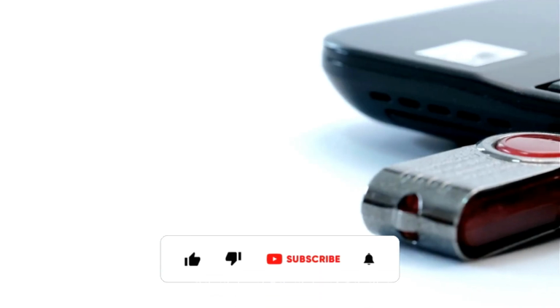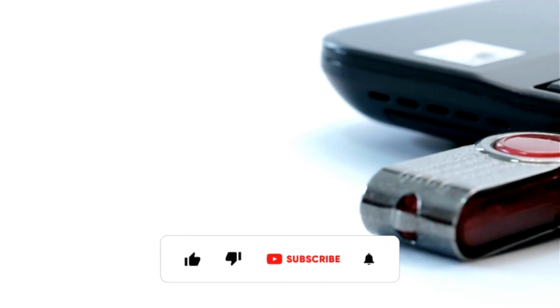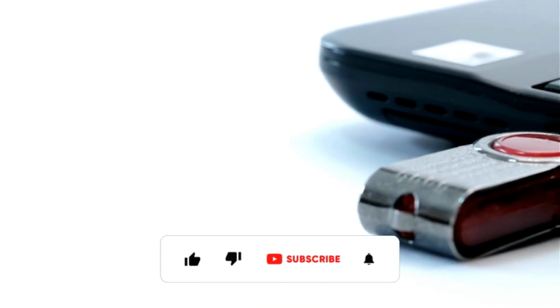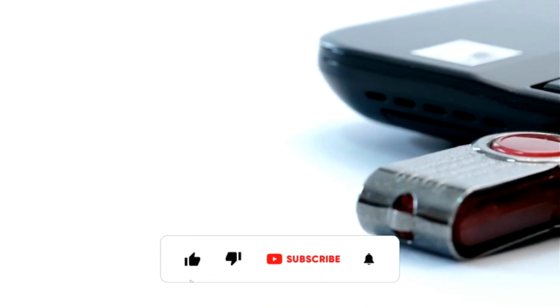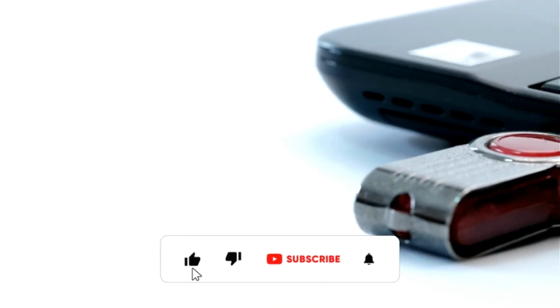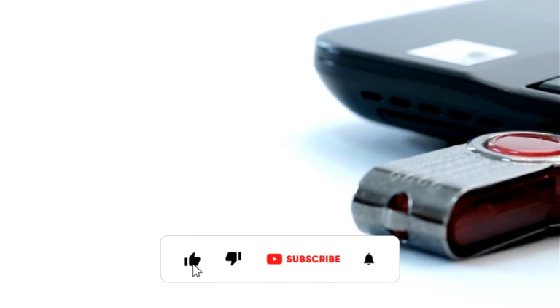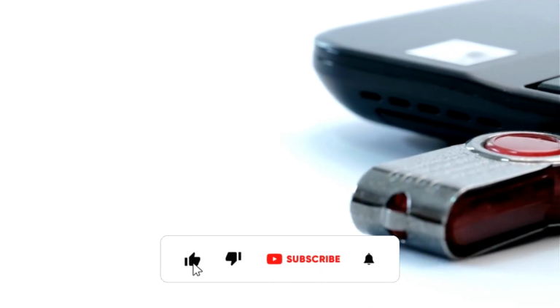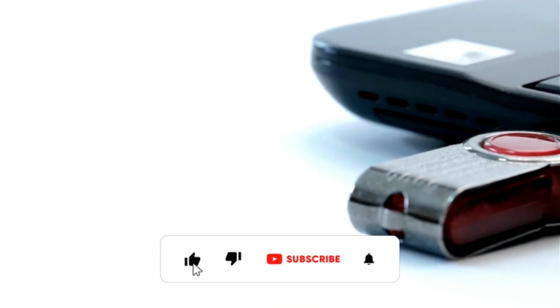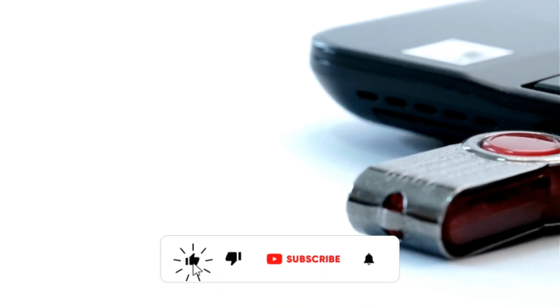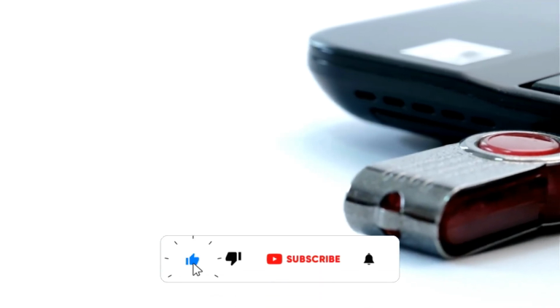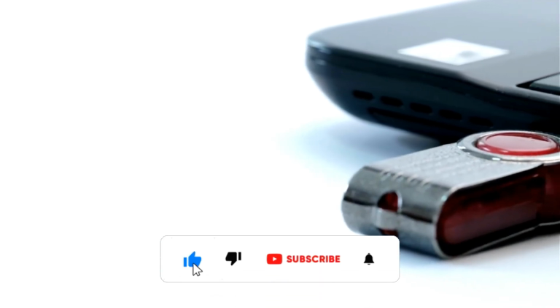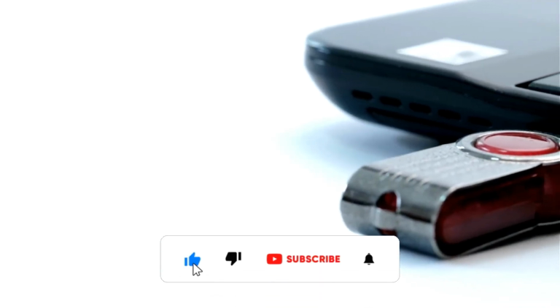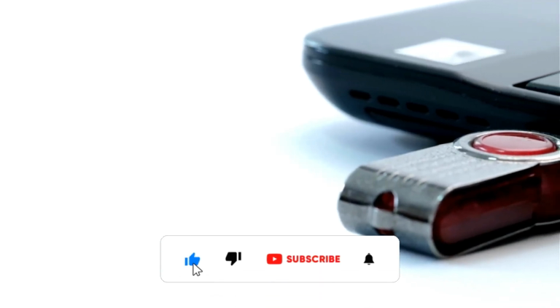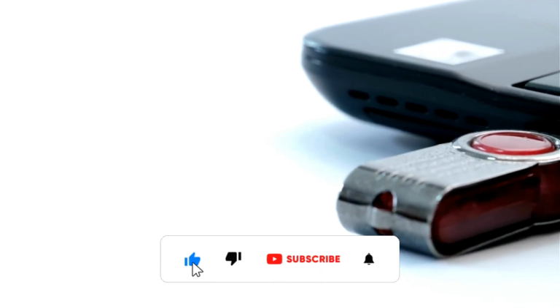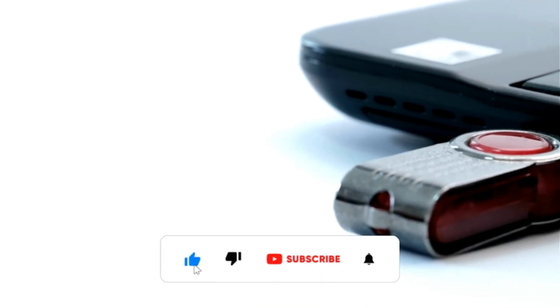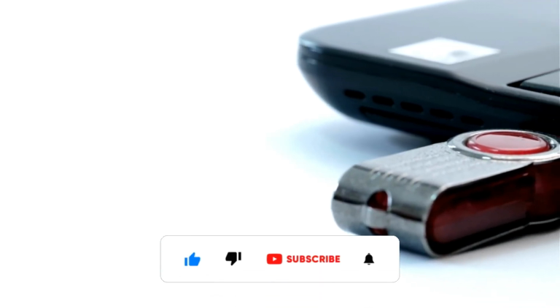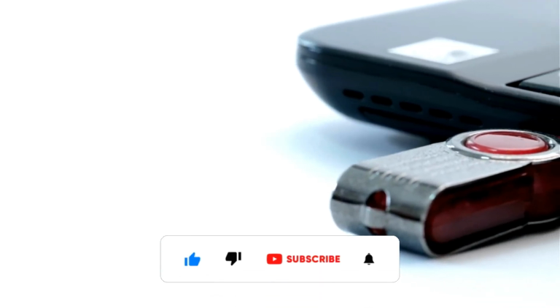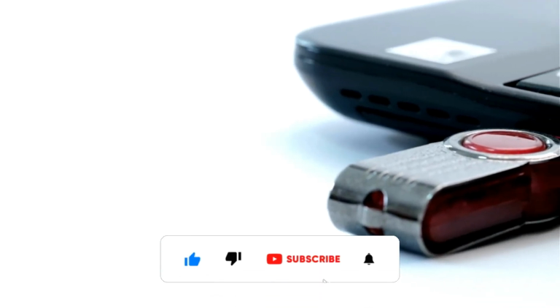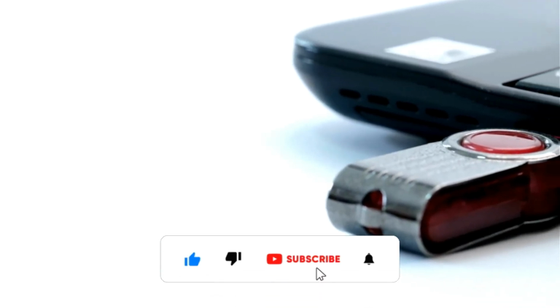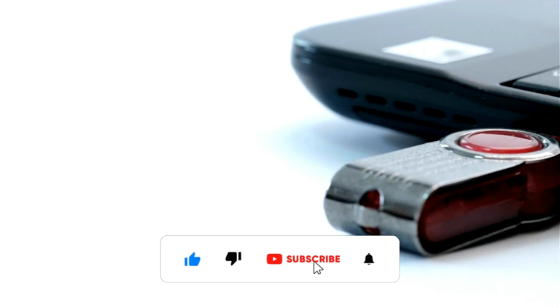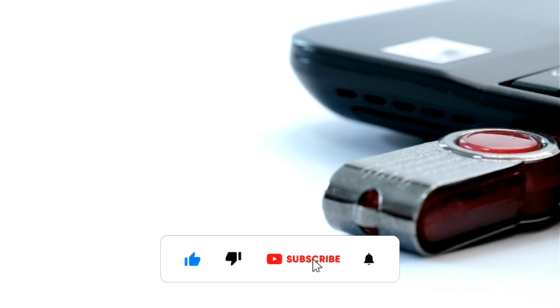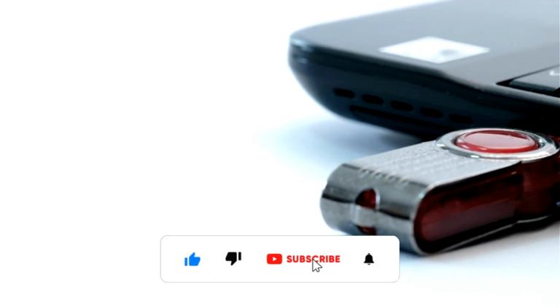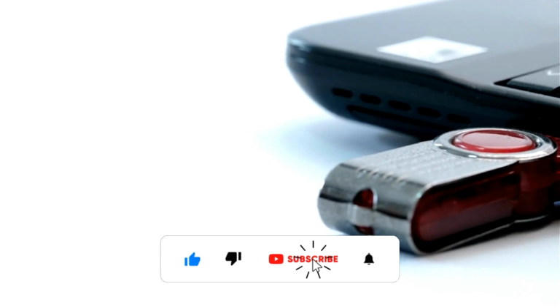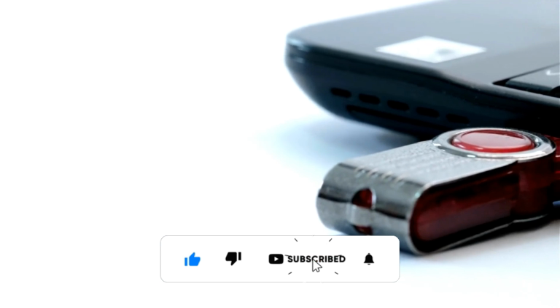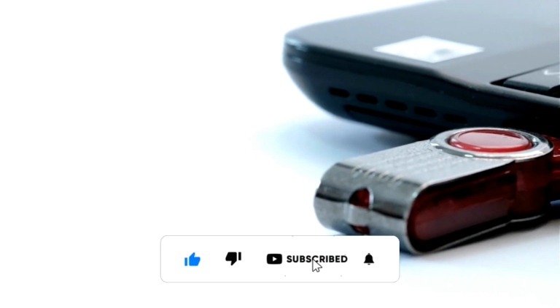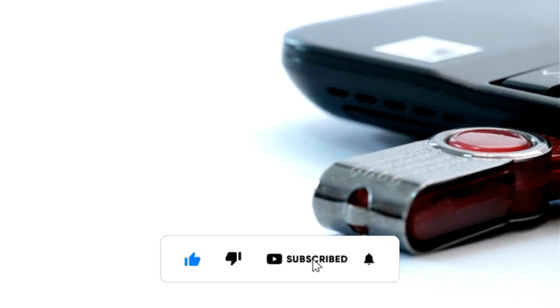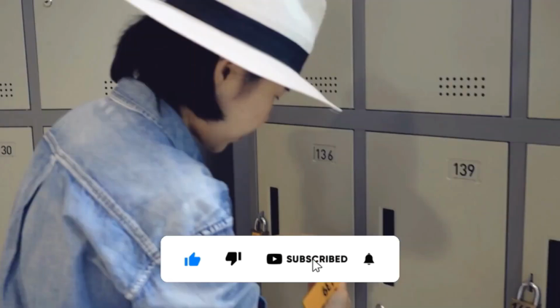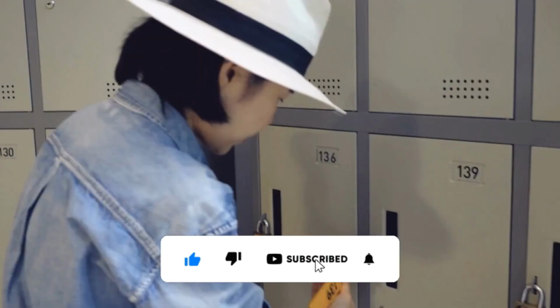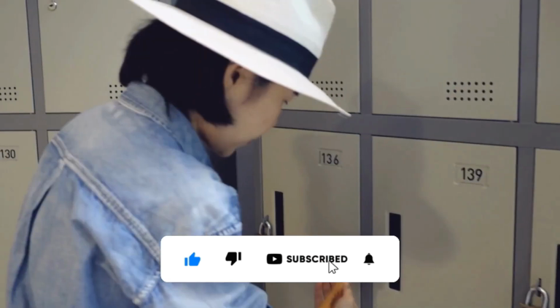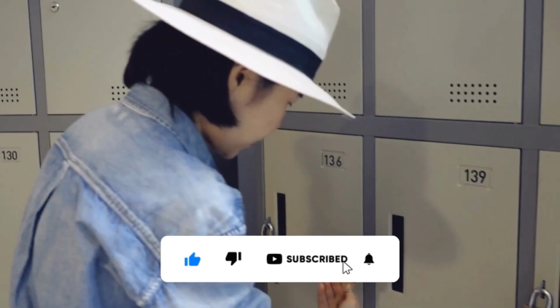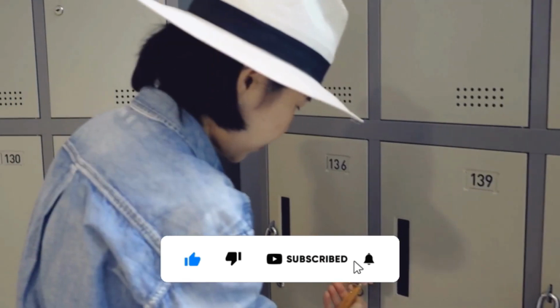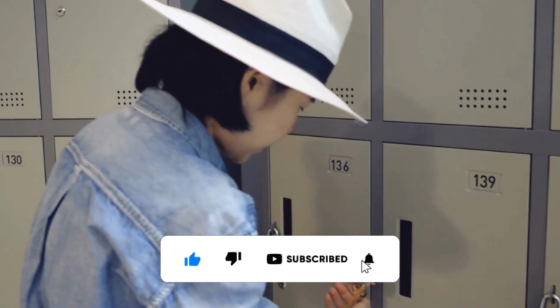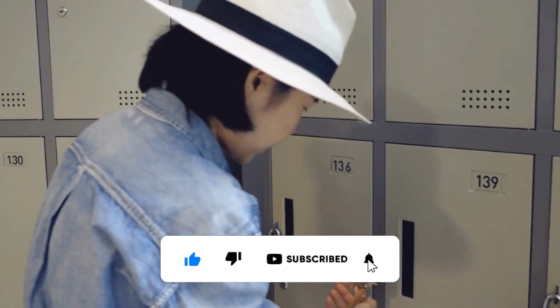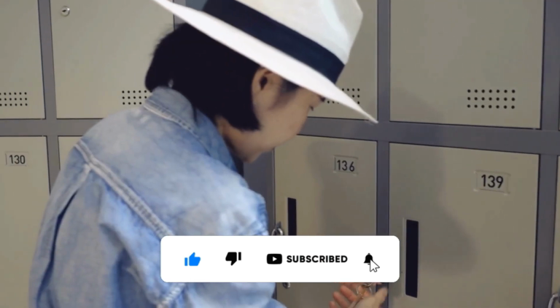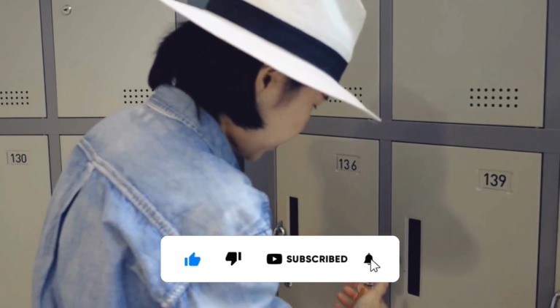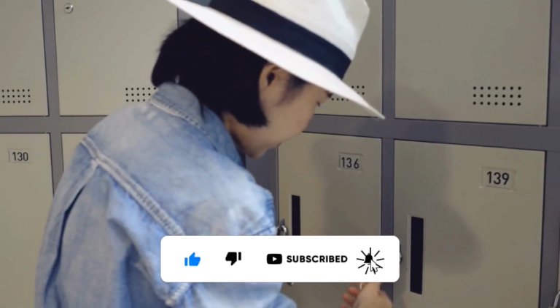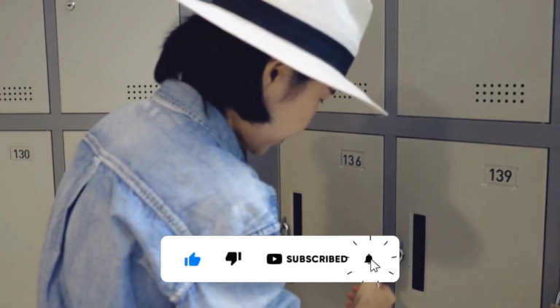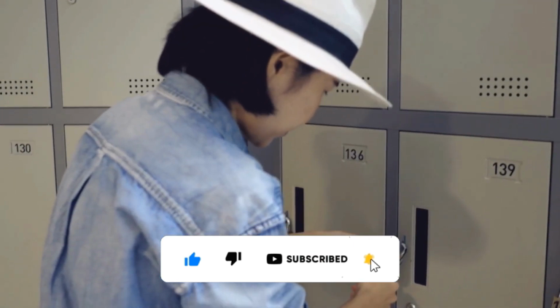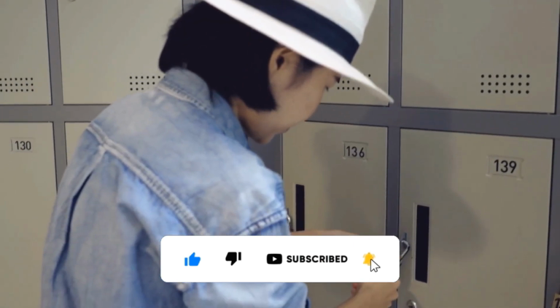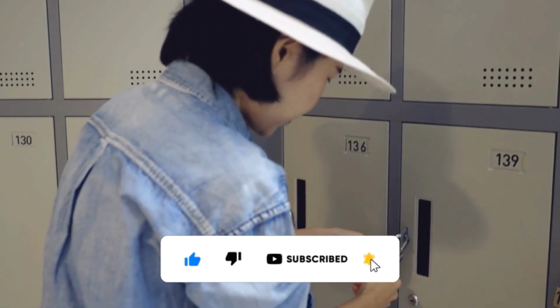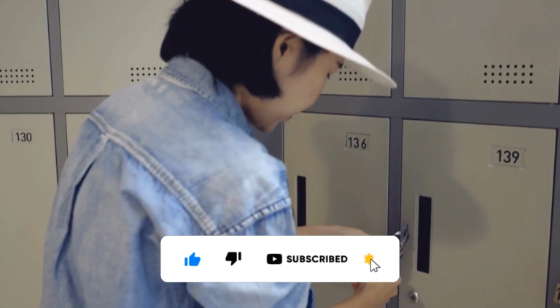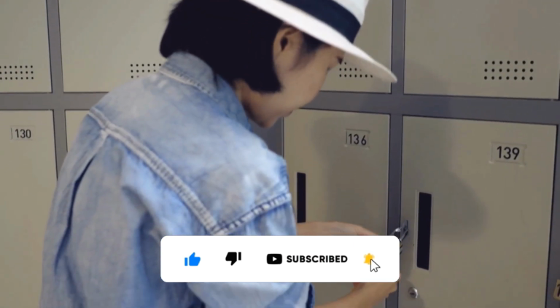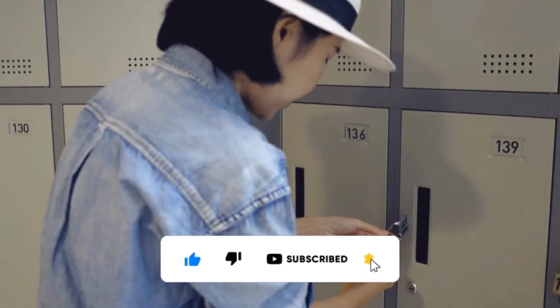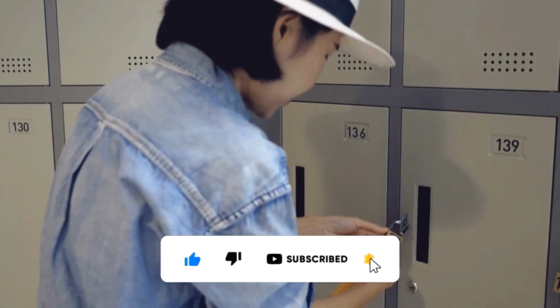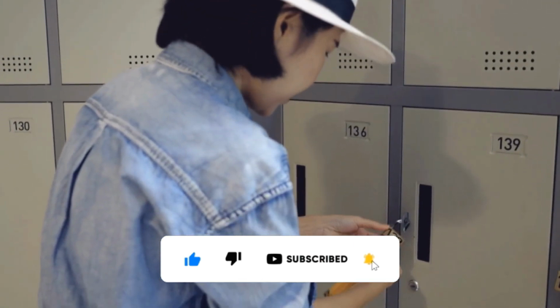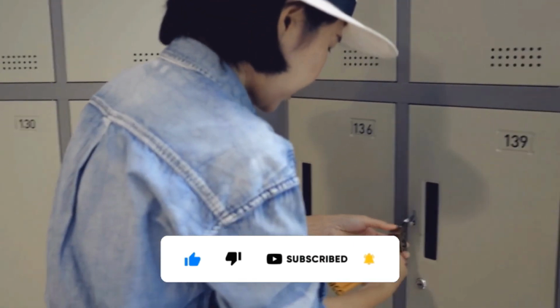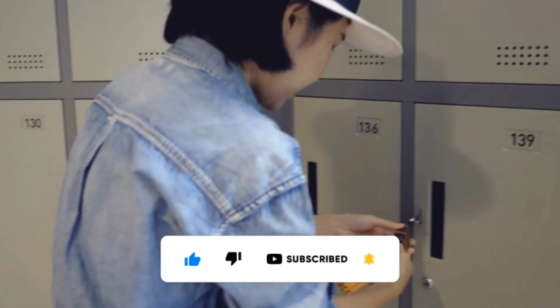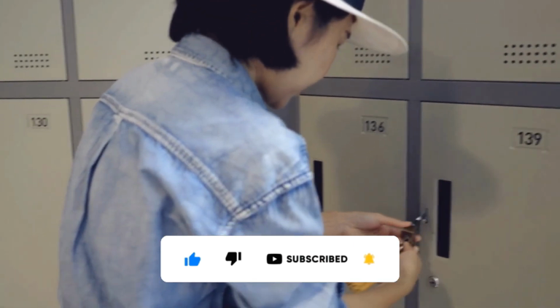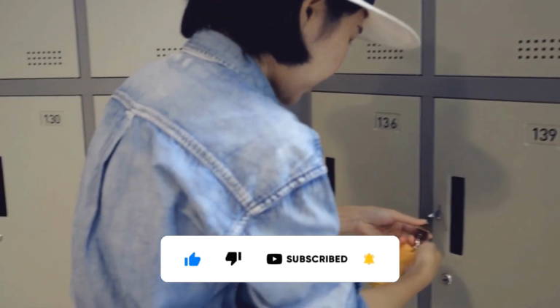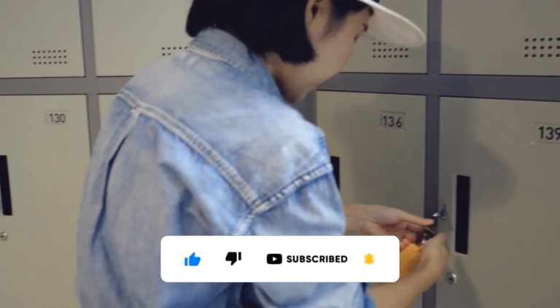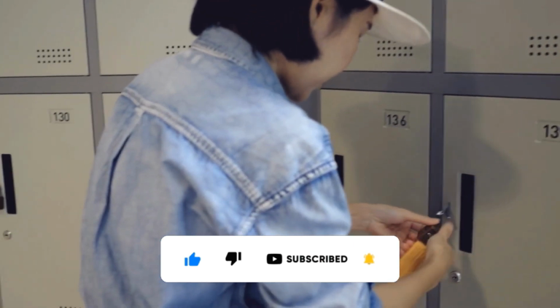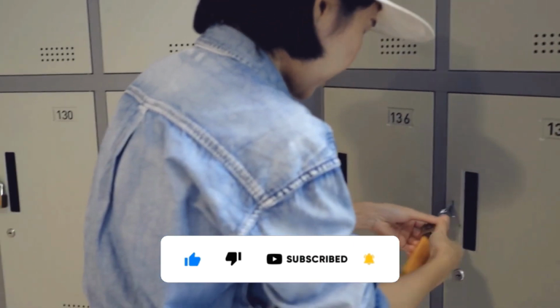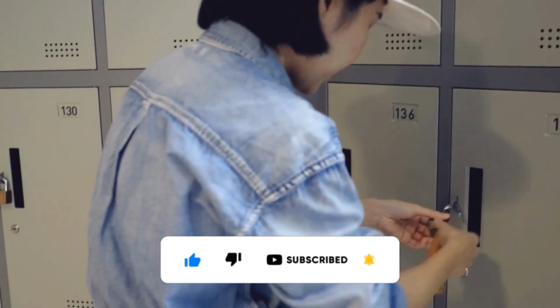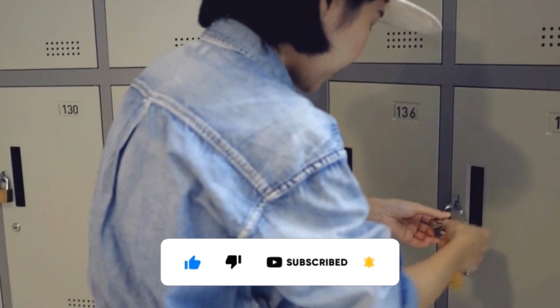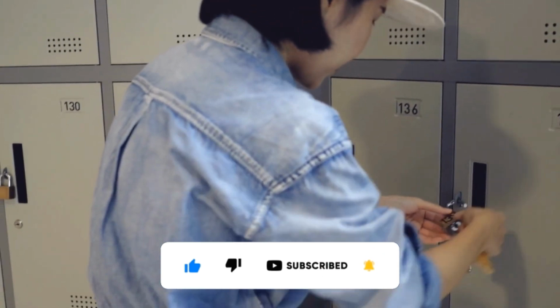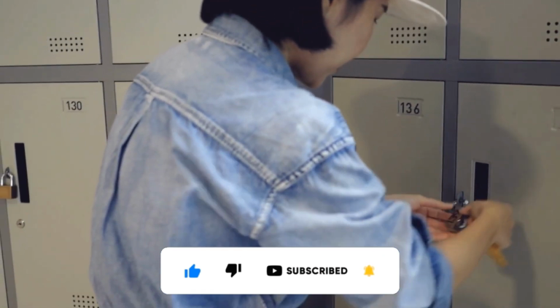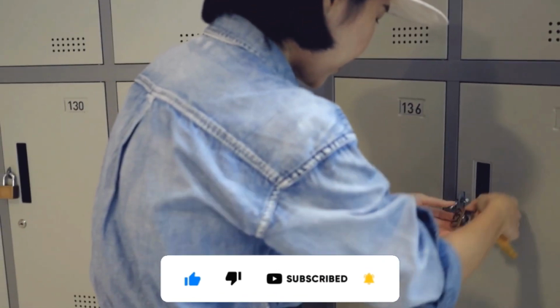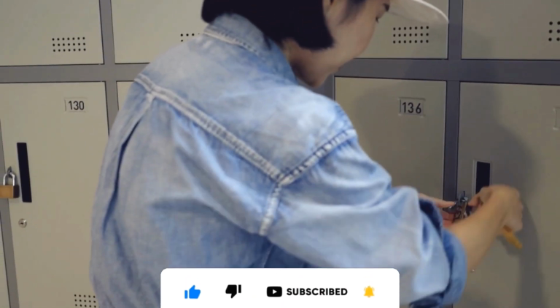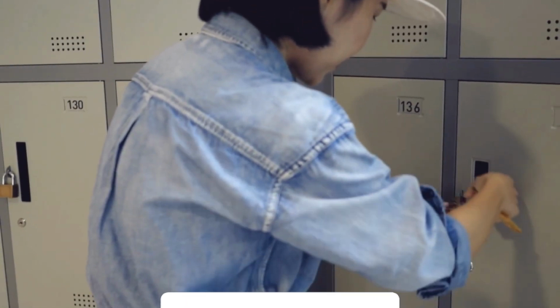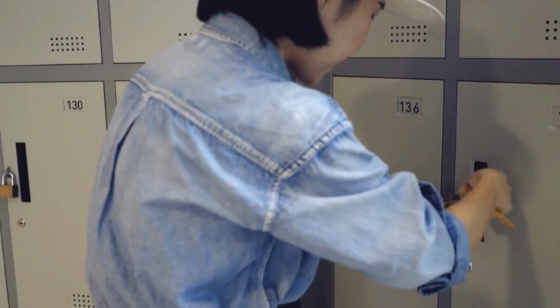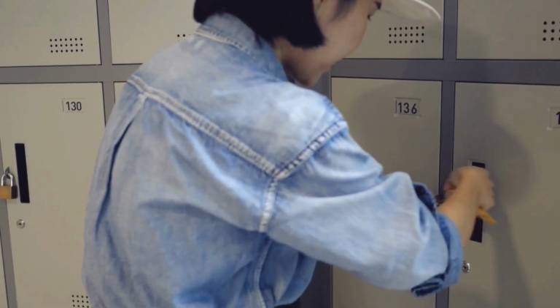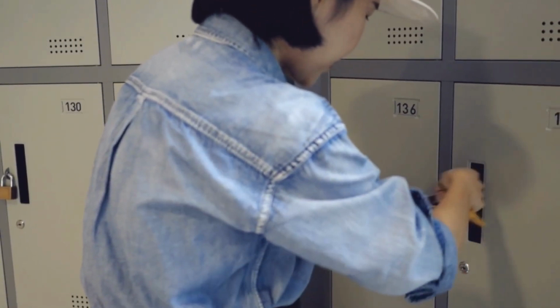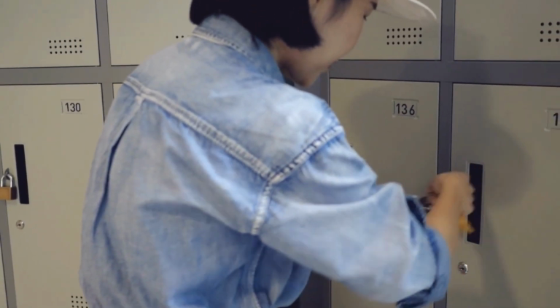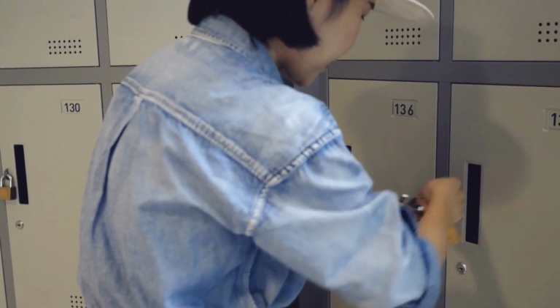Hardware wallet security: if using a hardware wallet, only buy from the official manufacturer or authorized resellers. Keep your hardware wallet in a safe place like a locked drawer or a secure location.